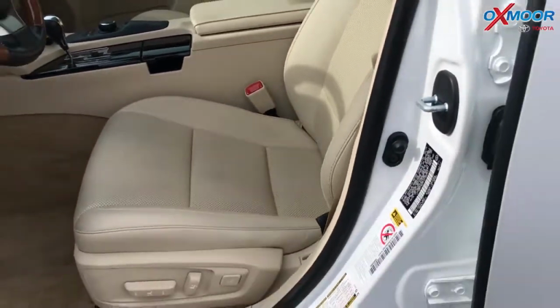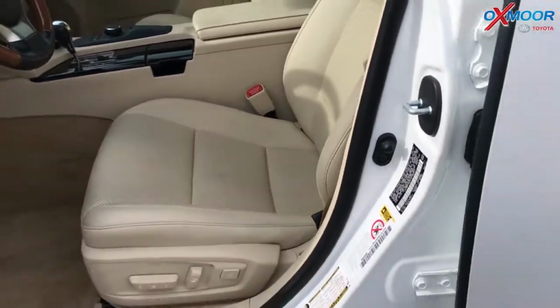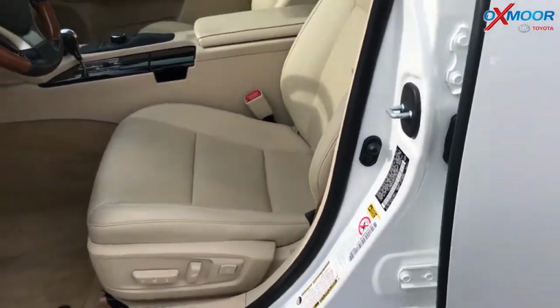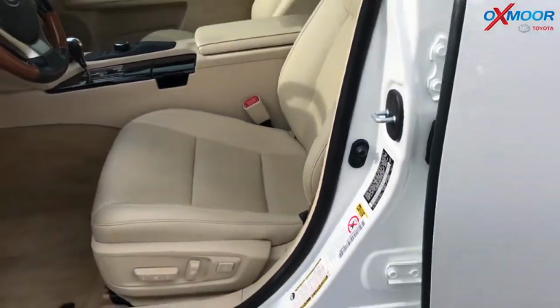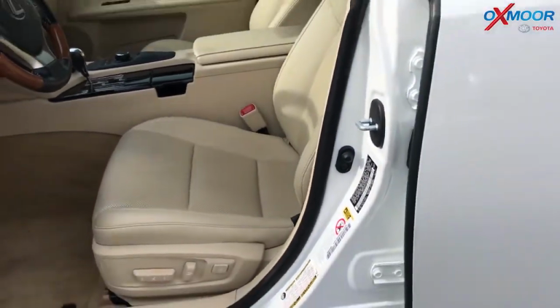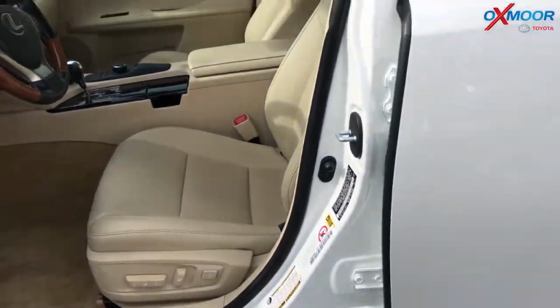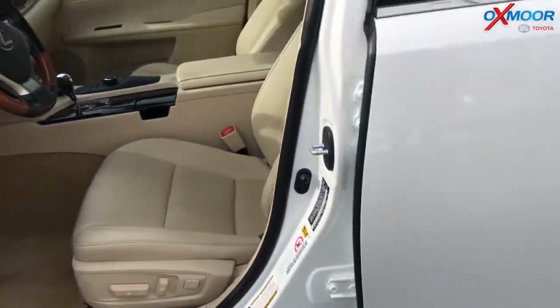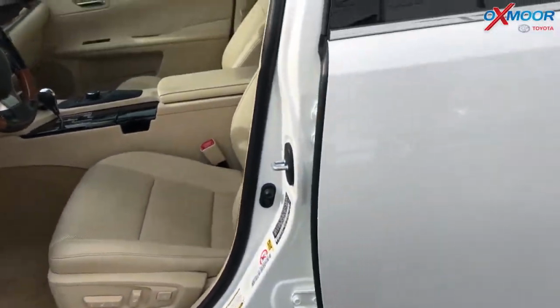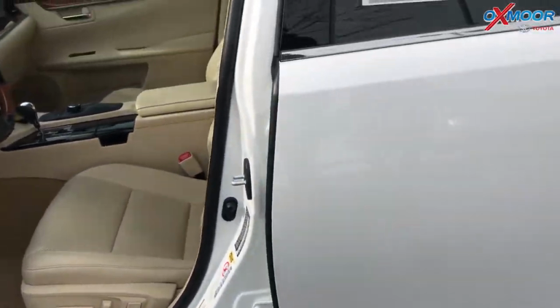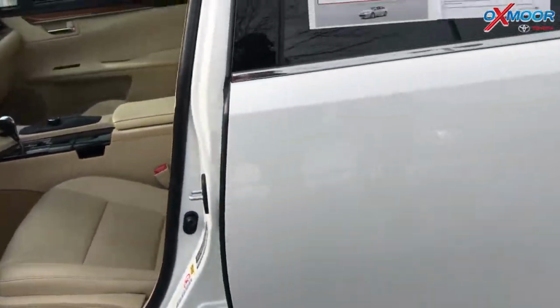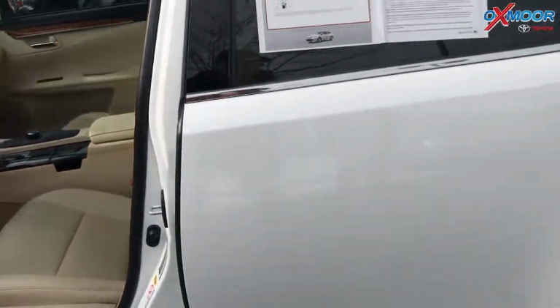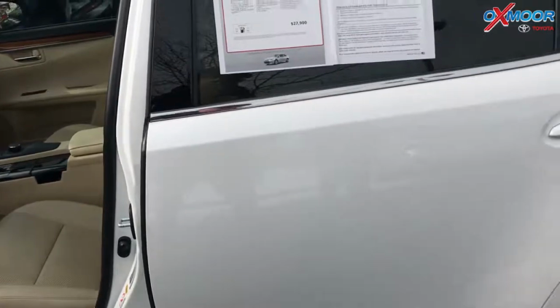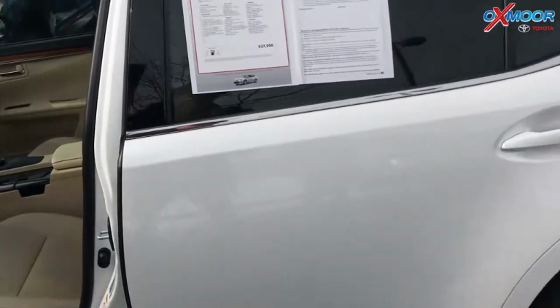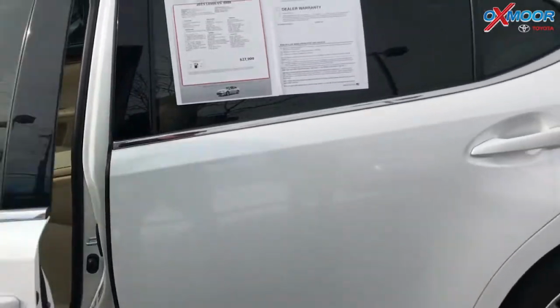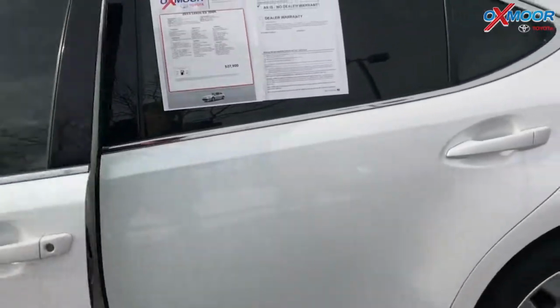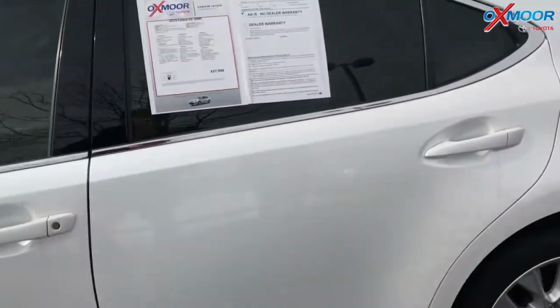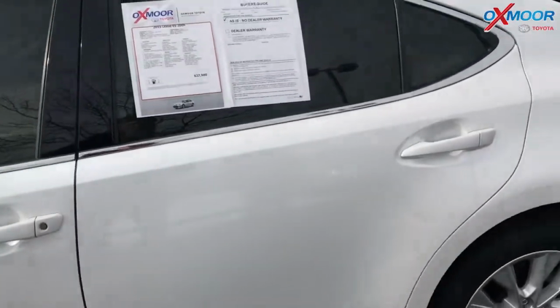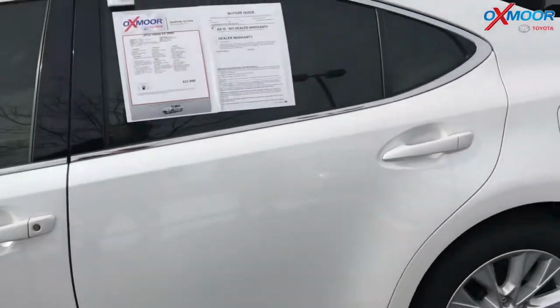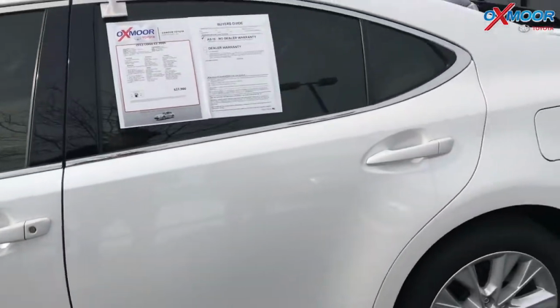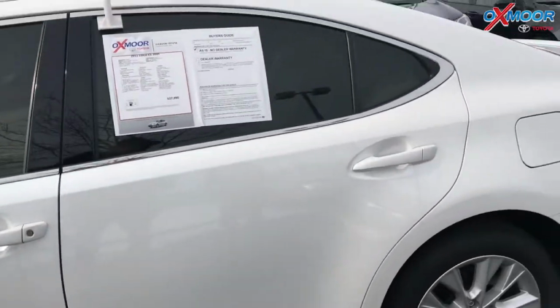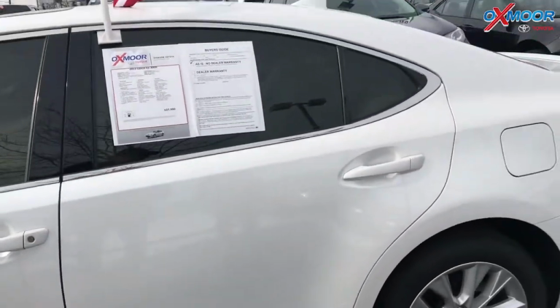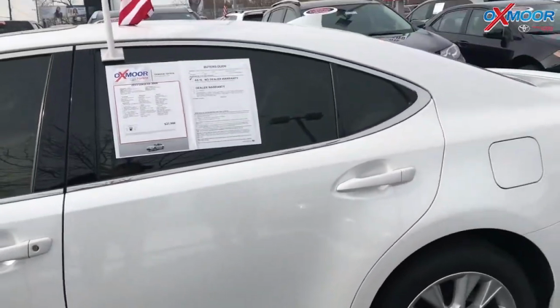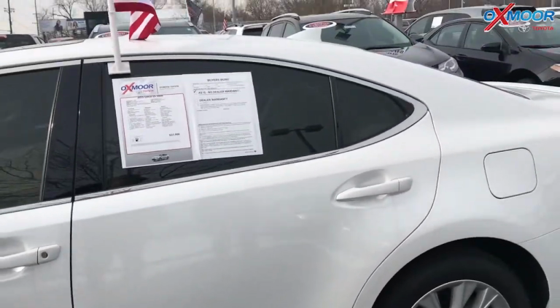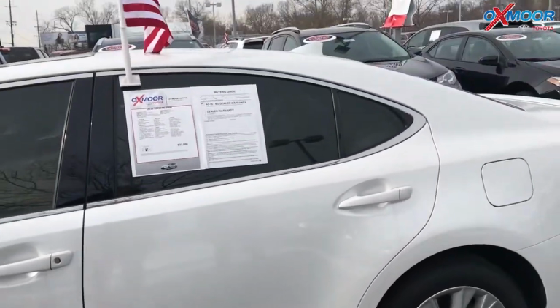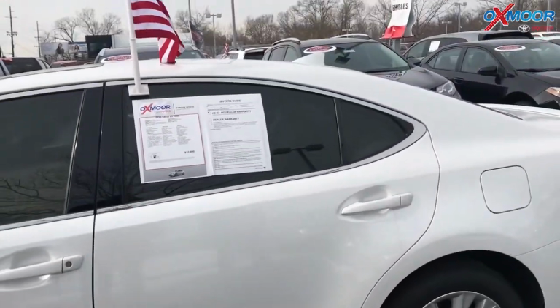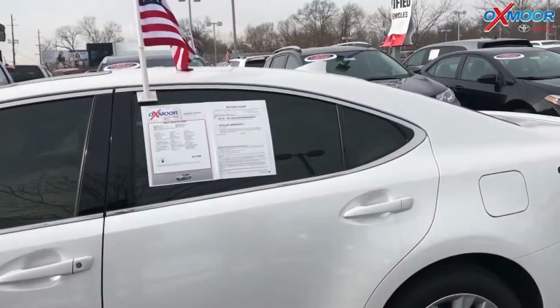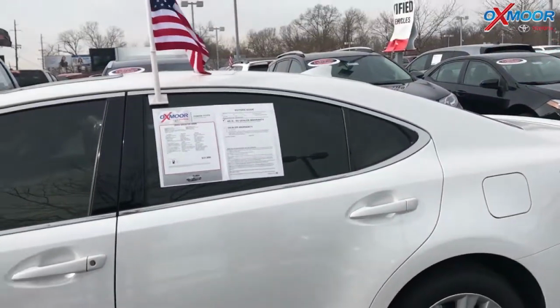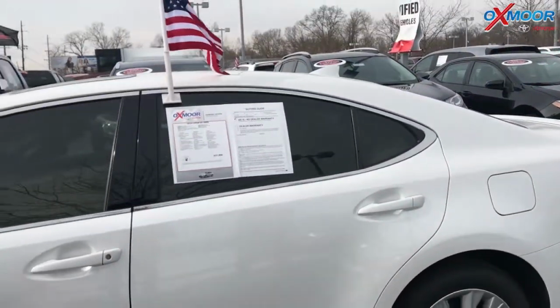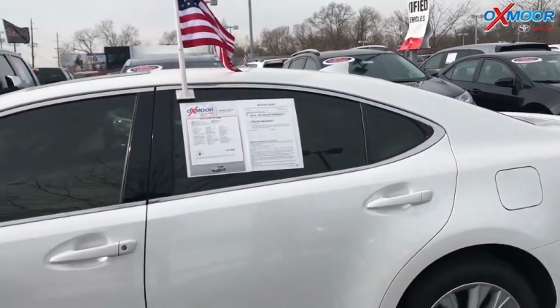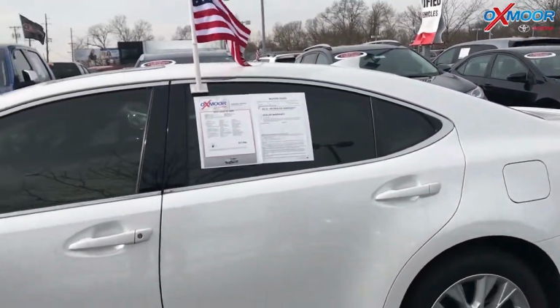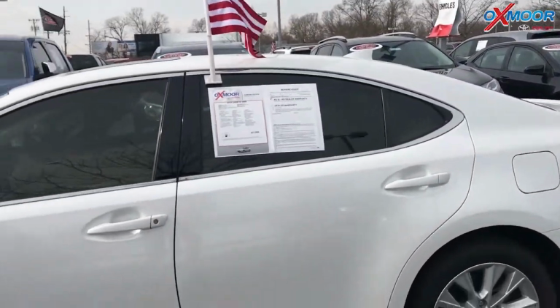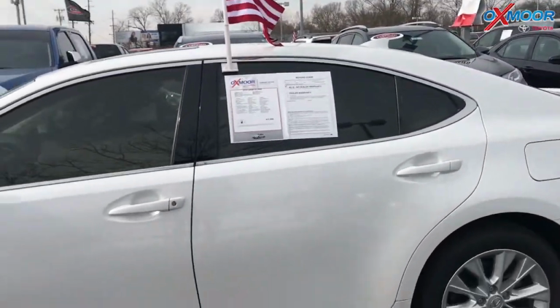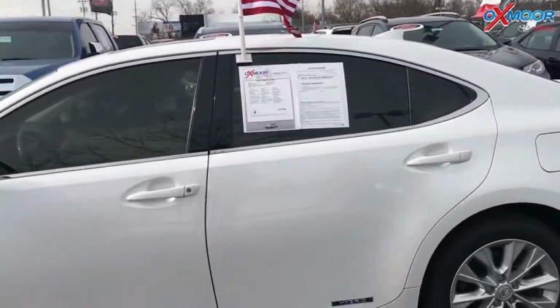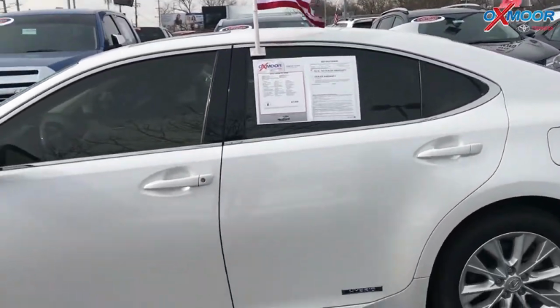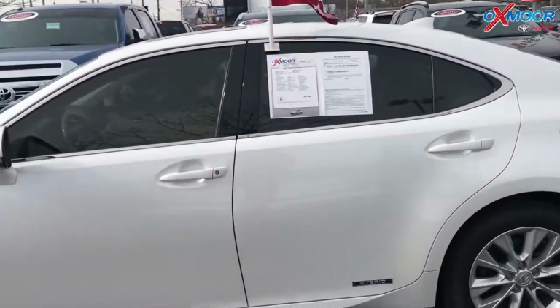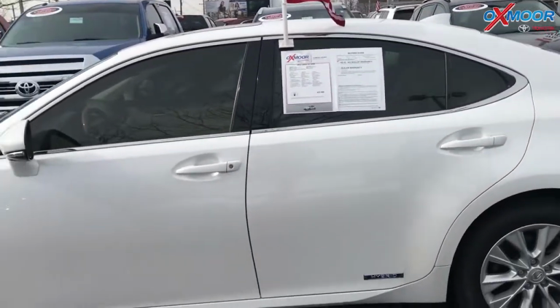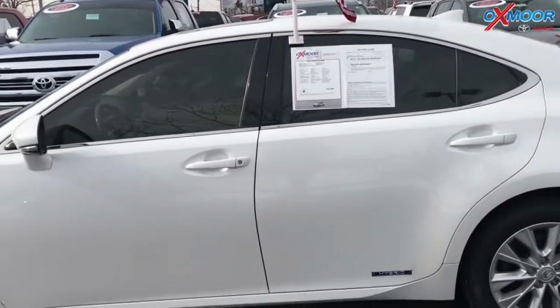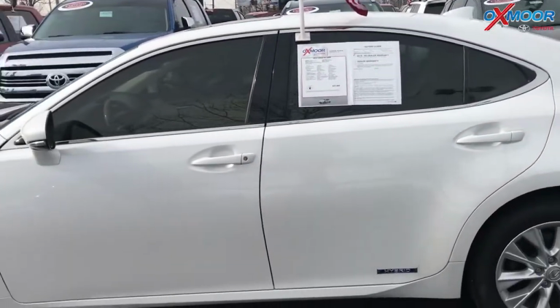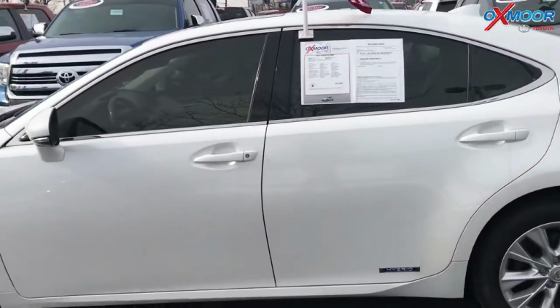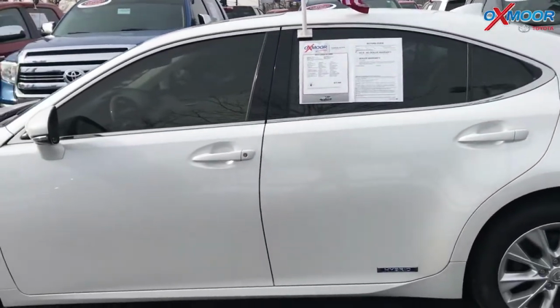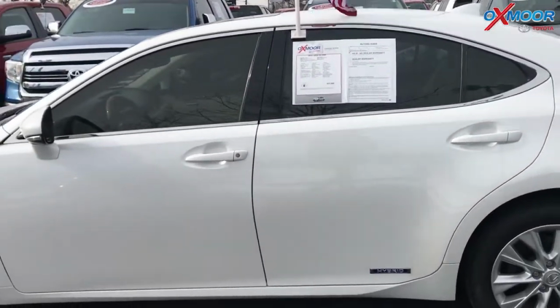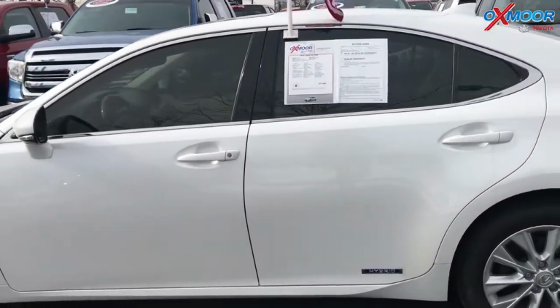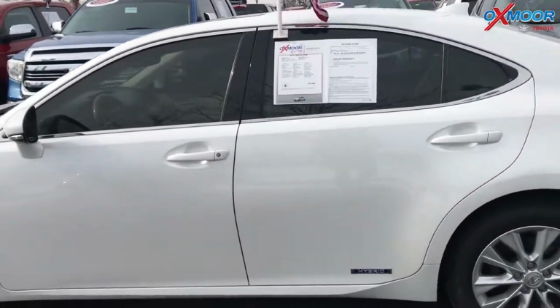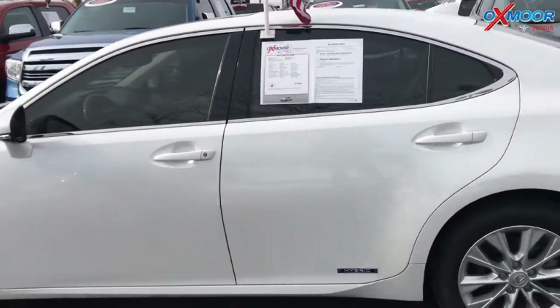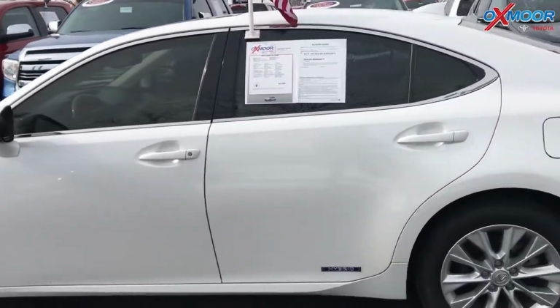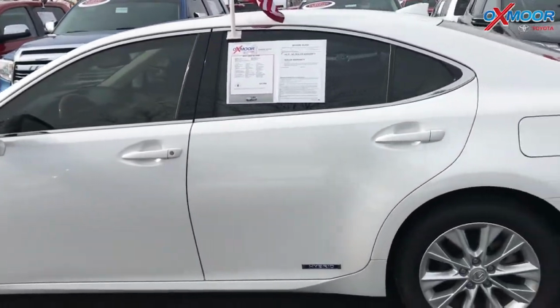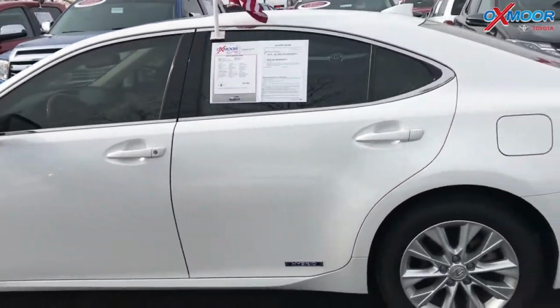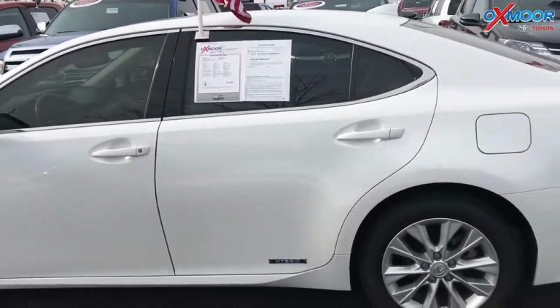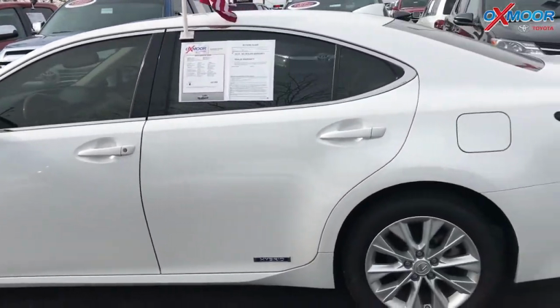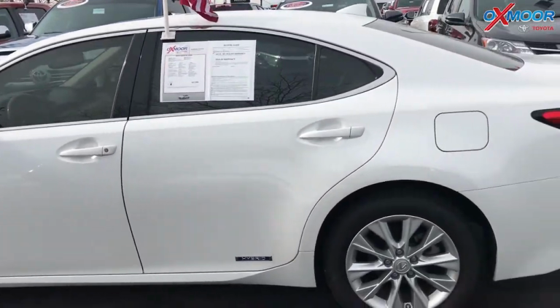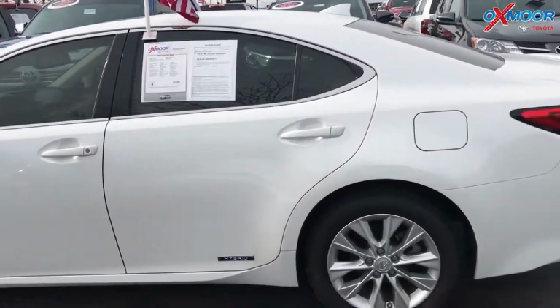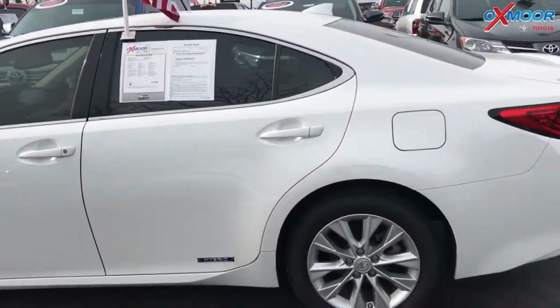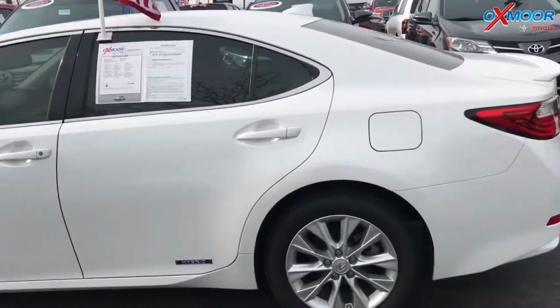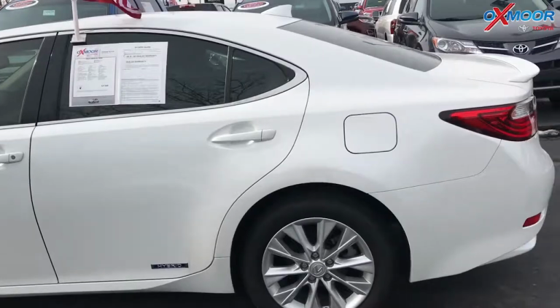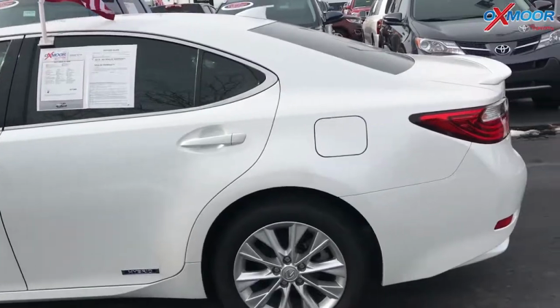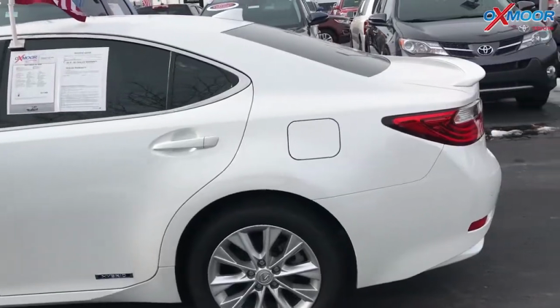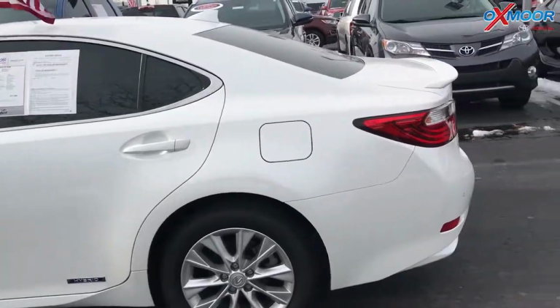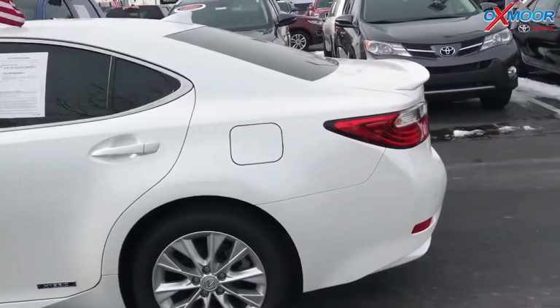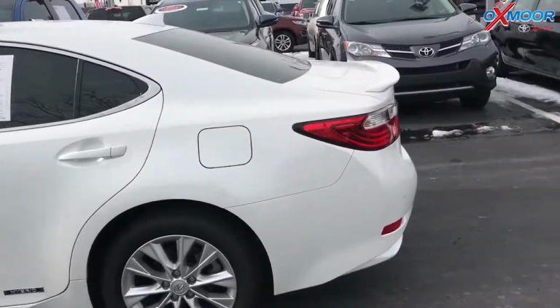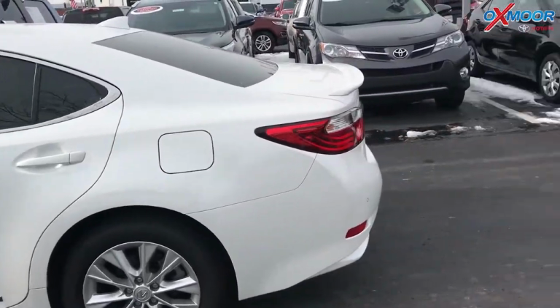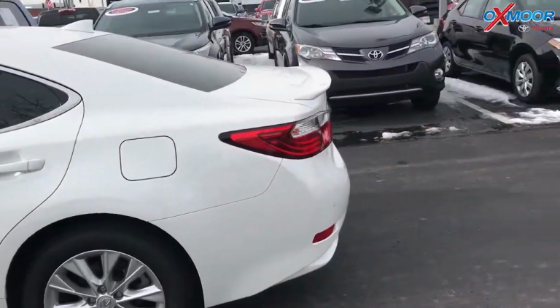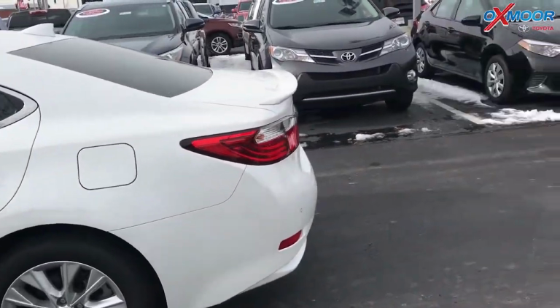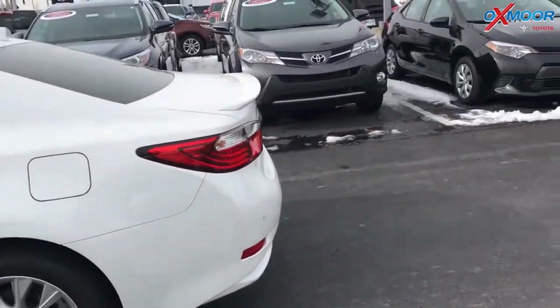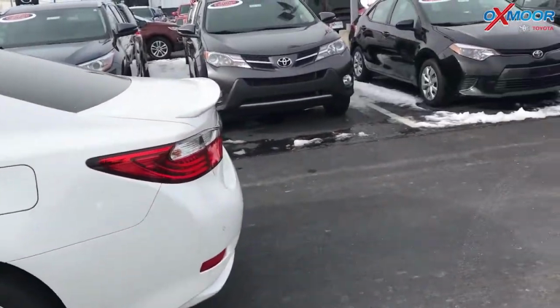Mileage is 51,820. The price is $21,700.